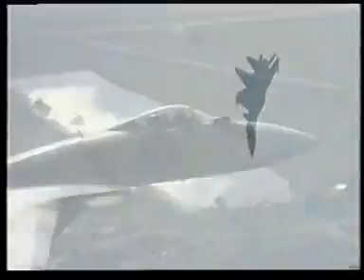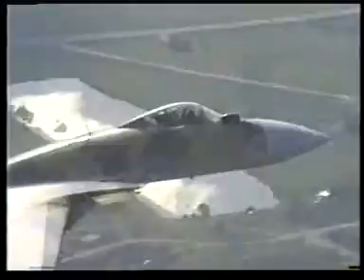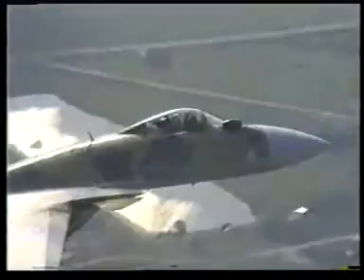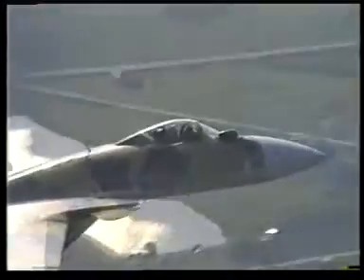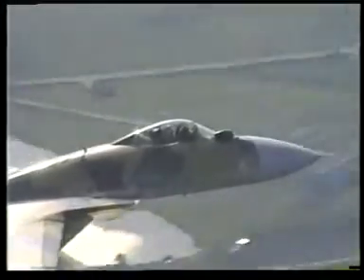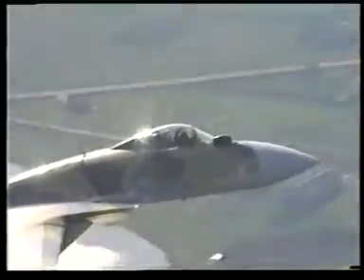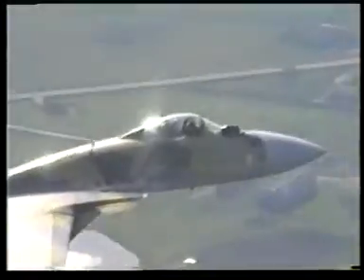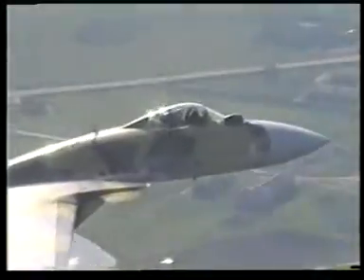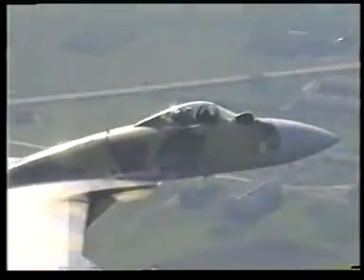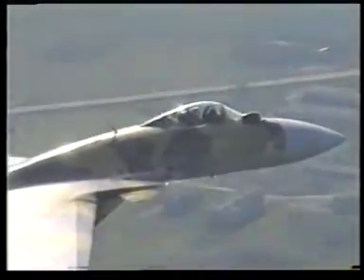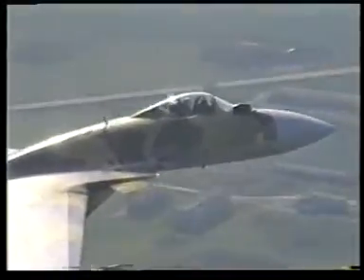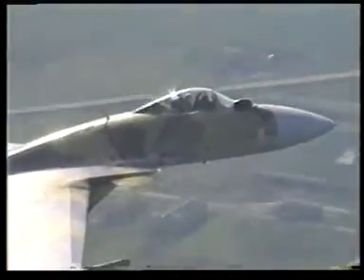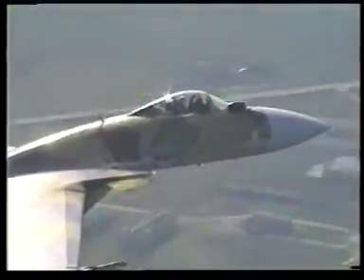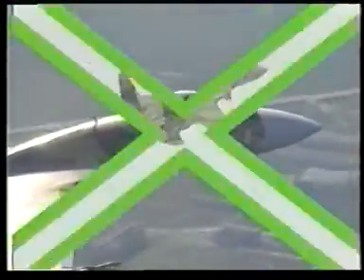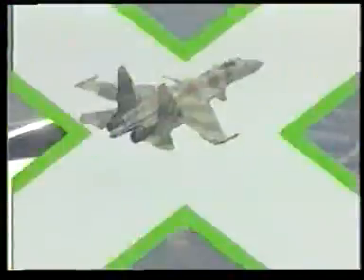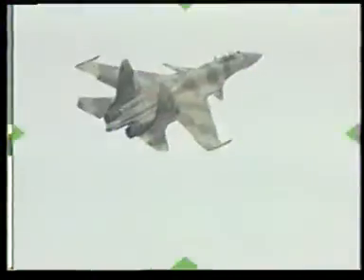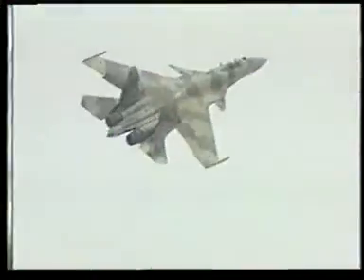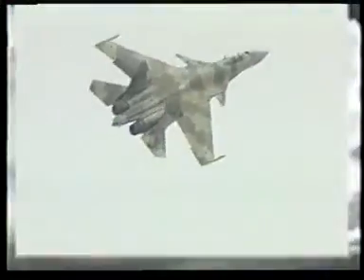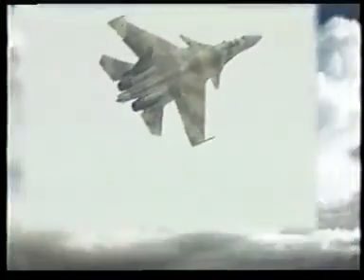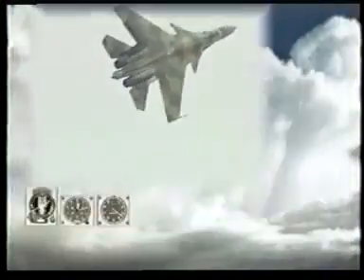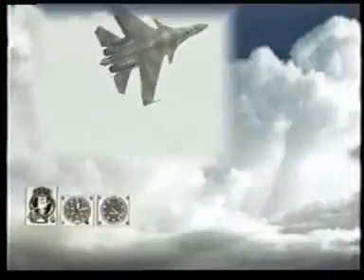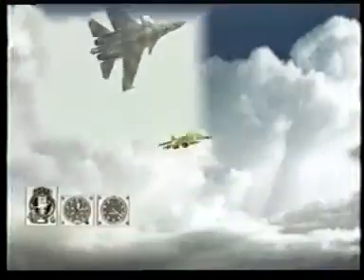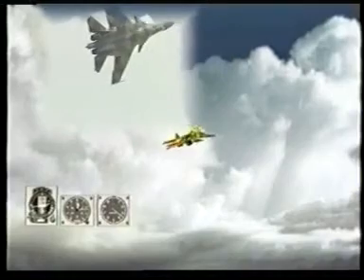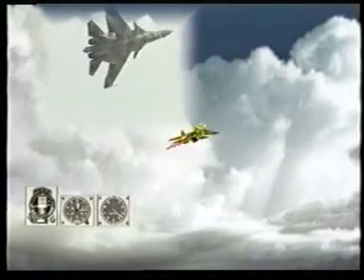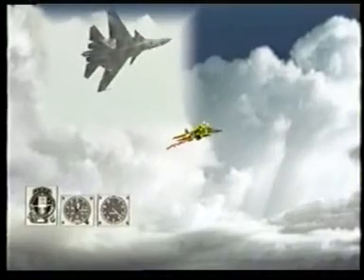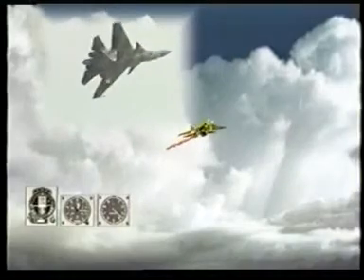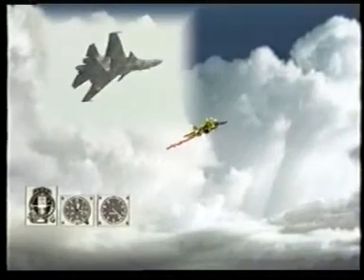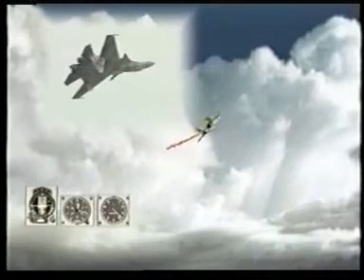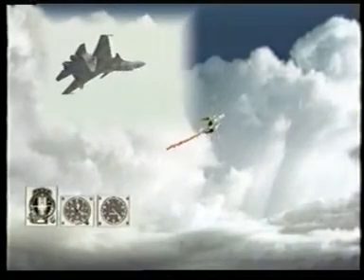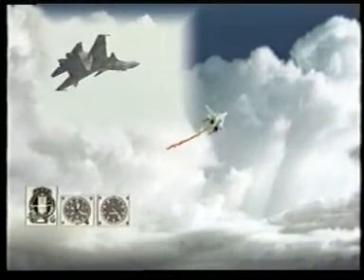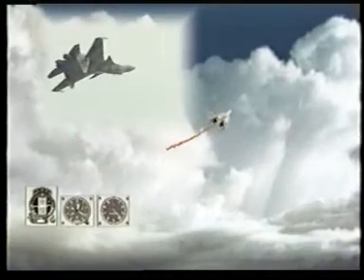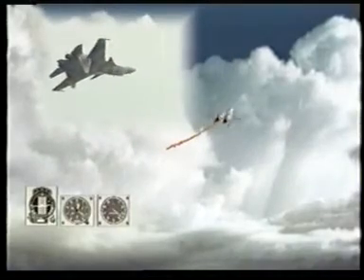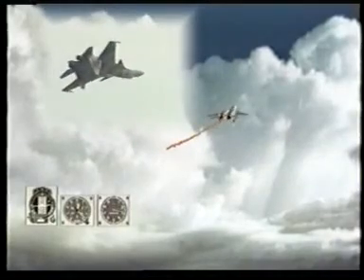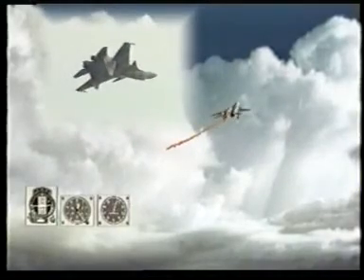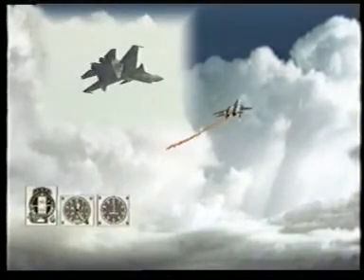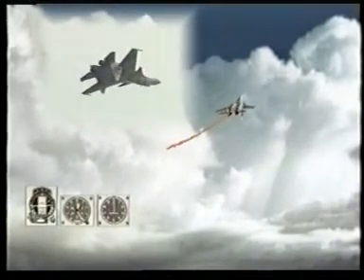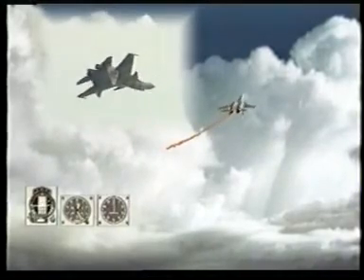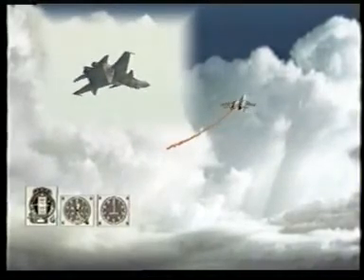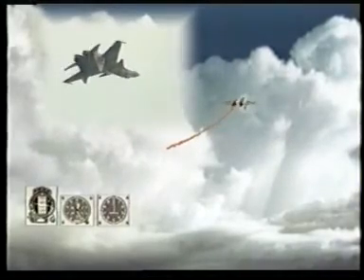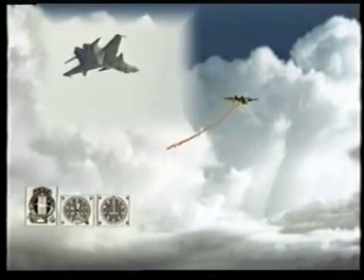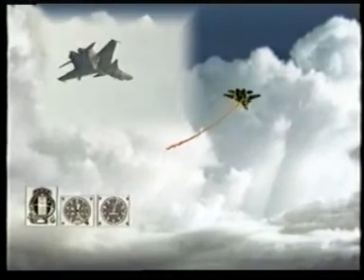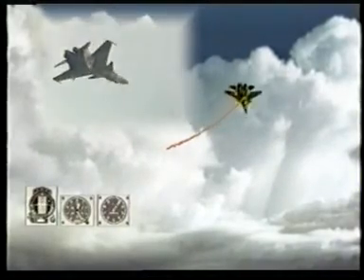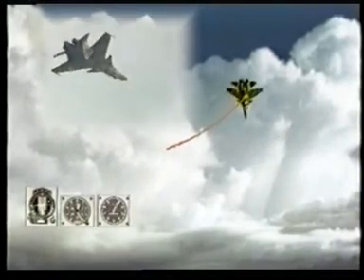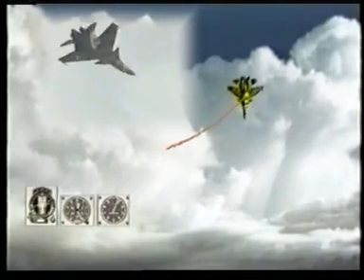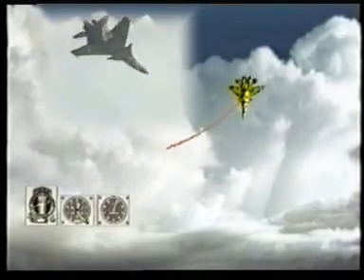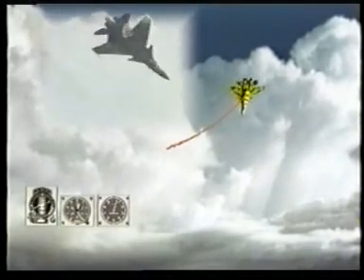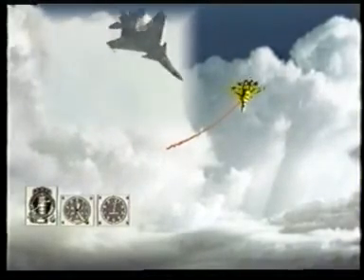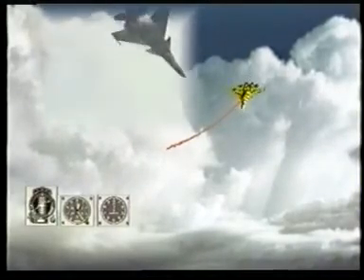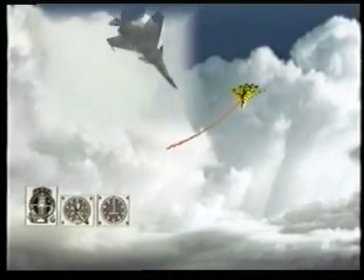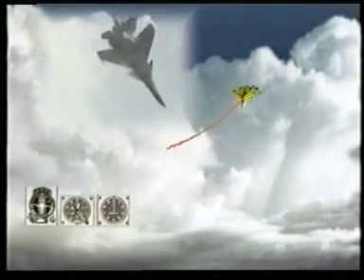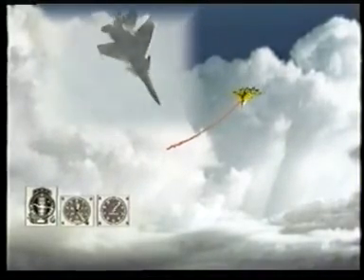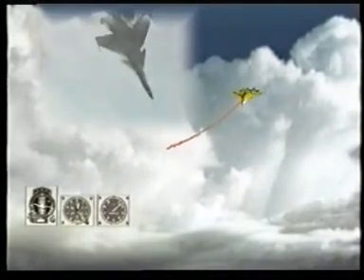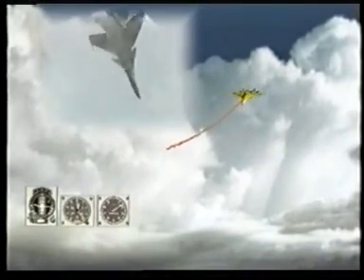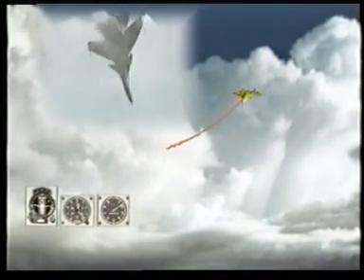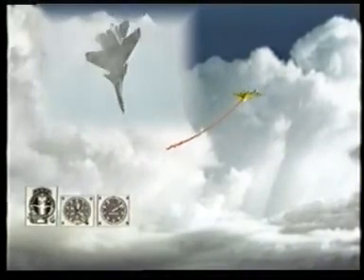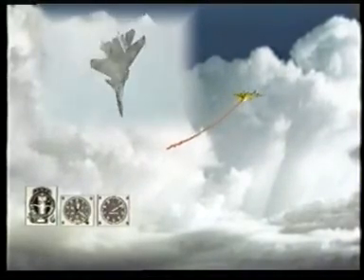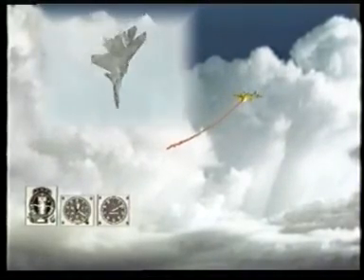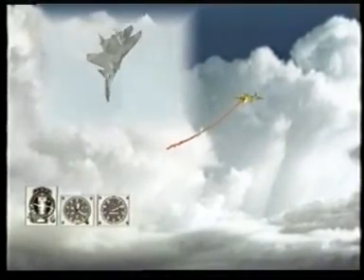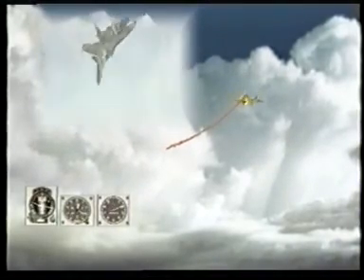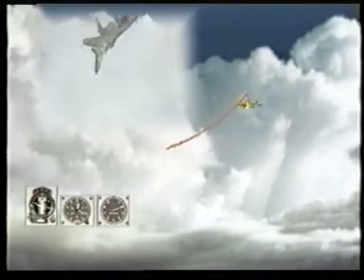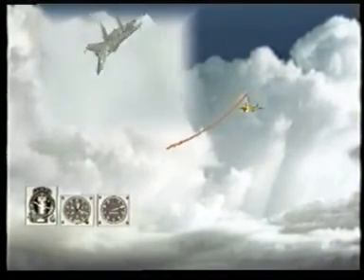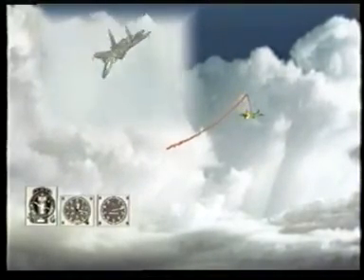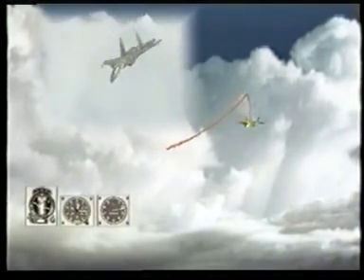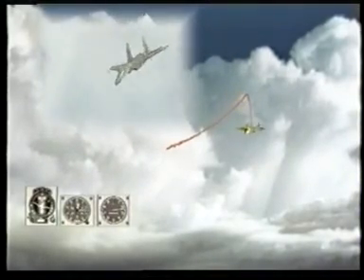Accelerated turn: the SU-35 gains altitude, performs a half roll, then a steep turn, and the aircraft already flies in the opposite direction.